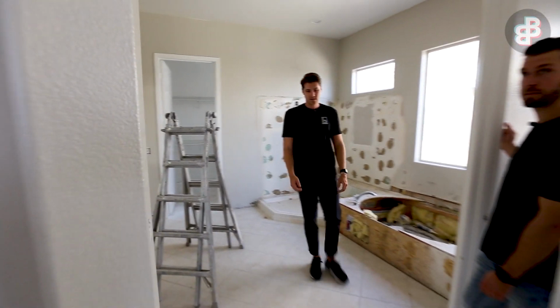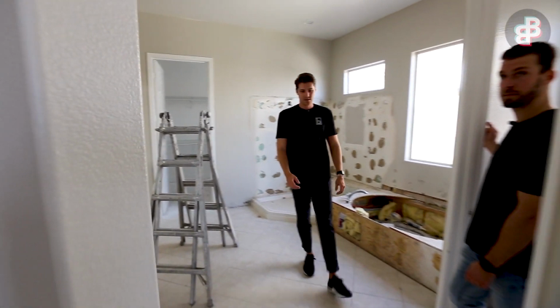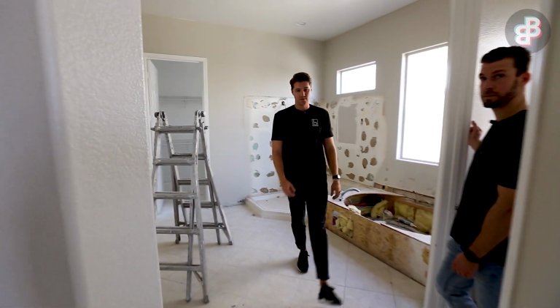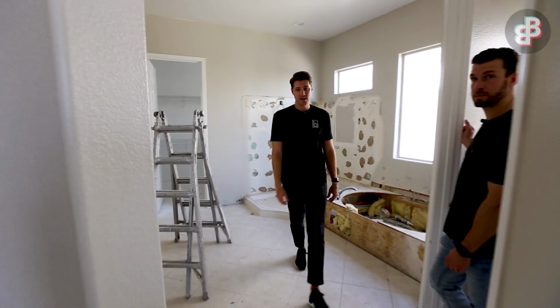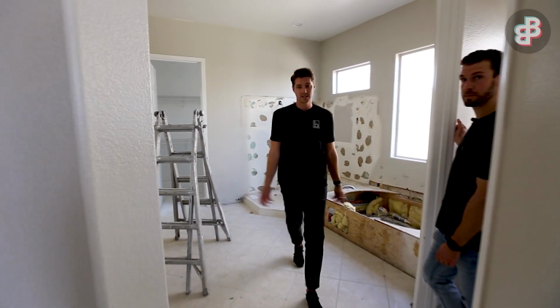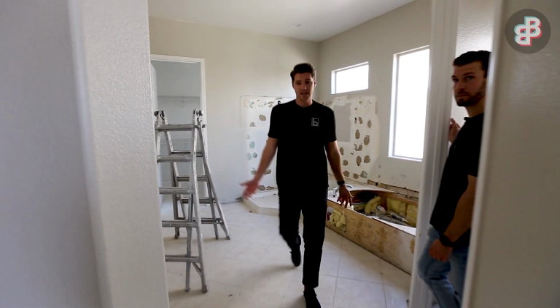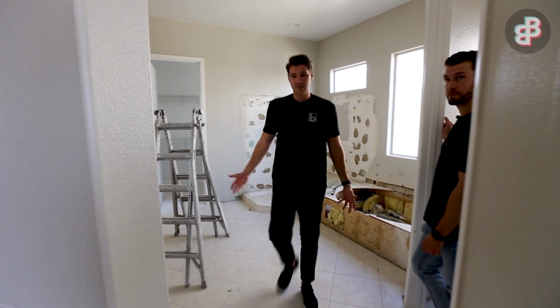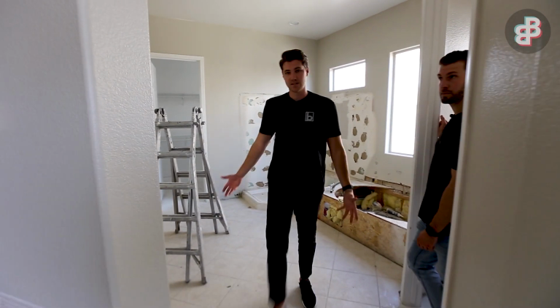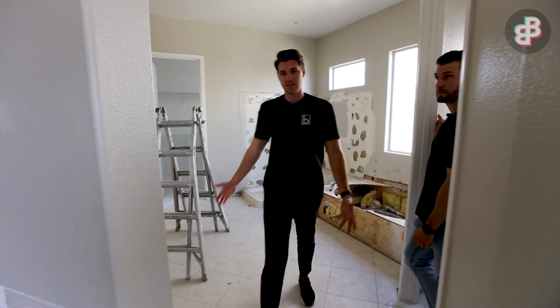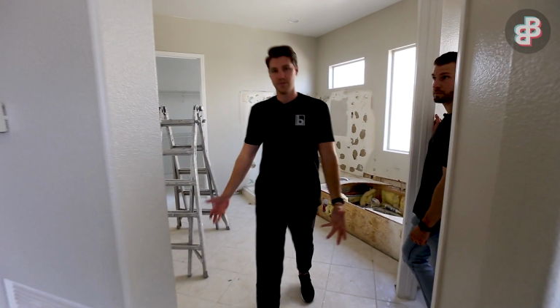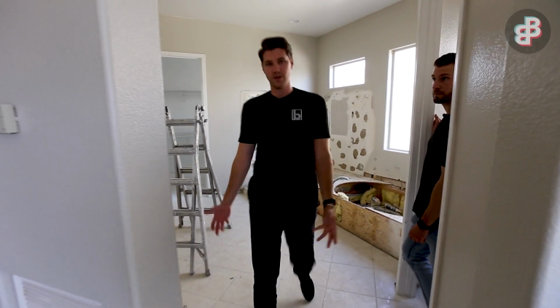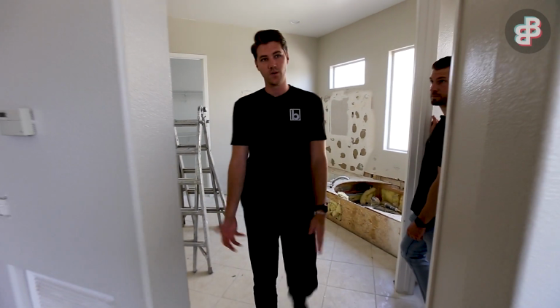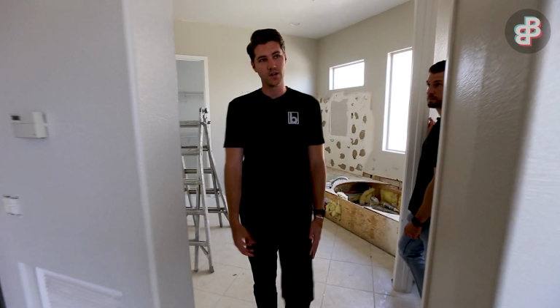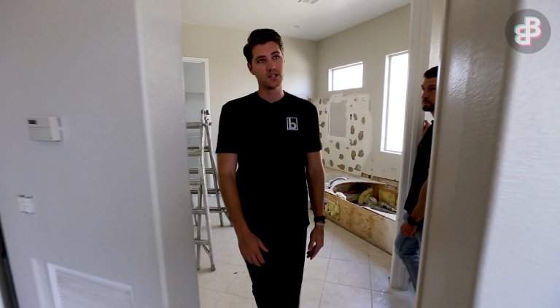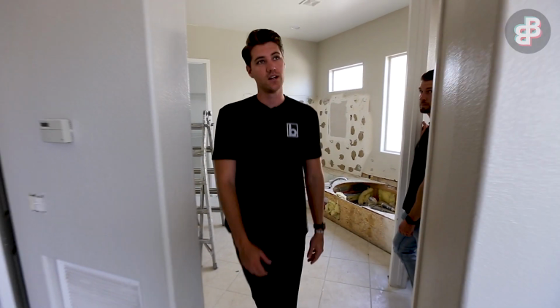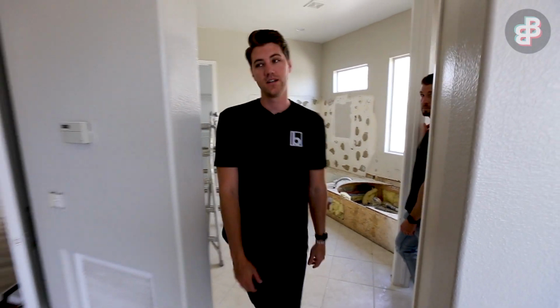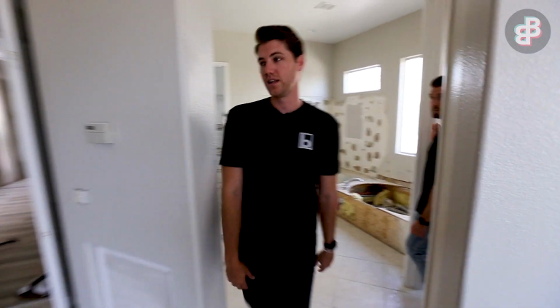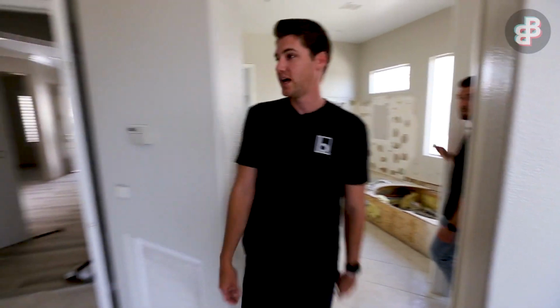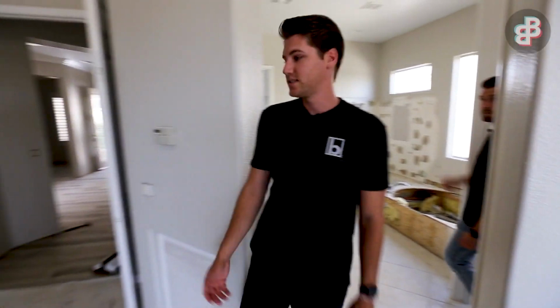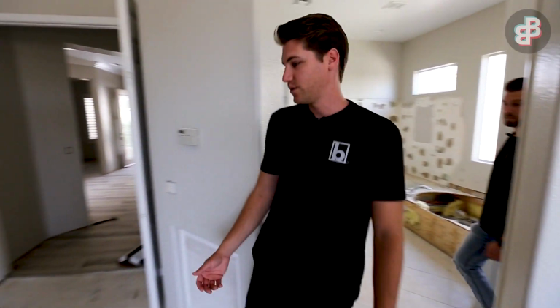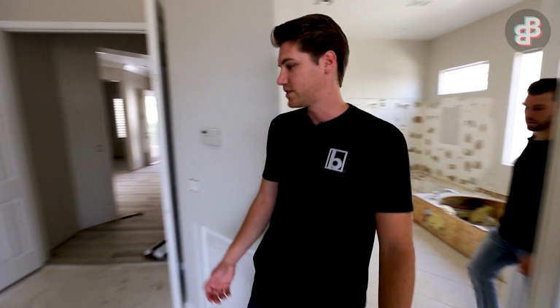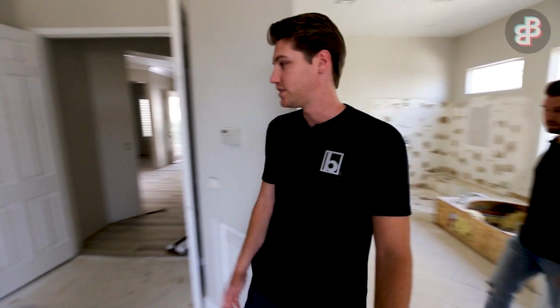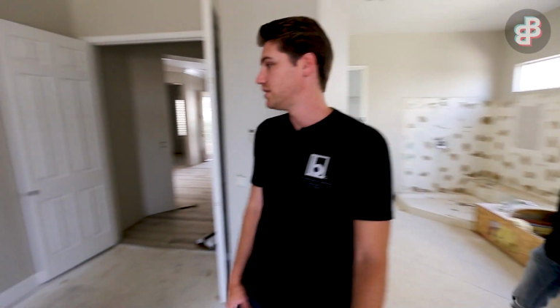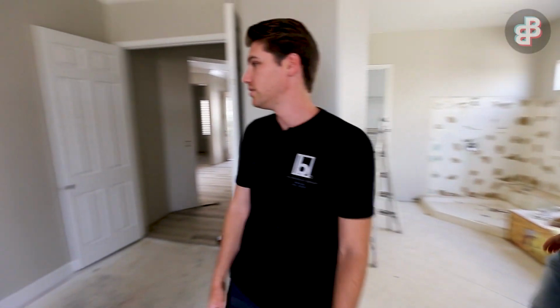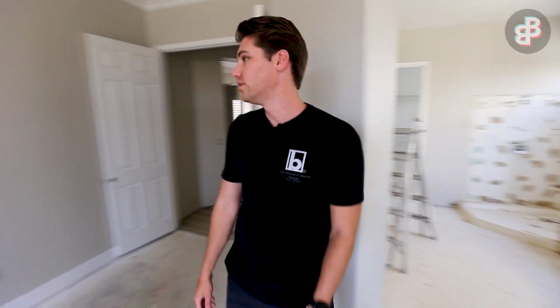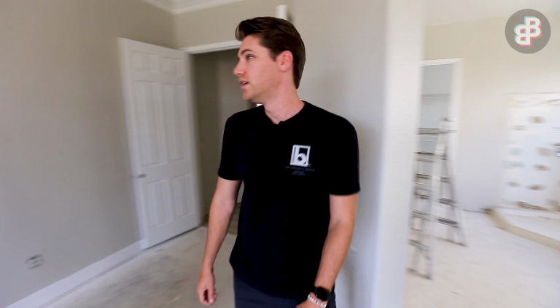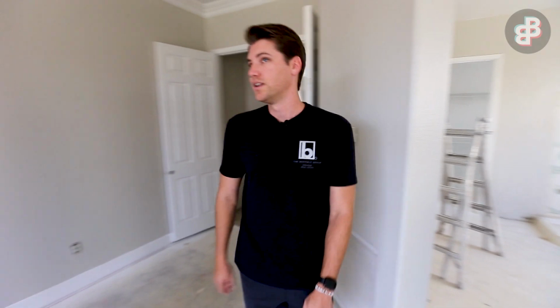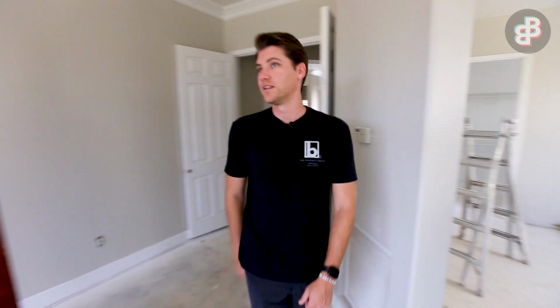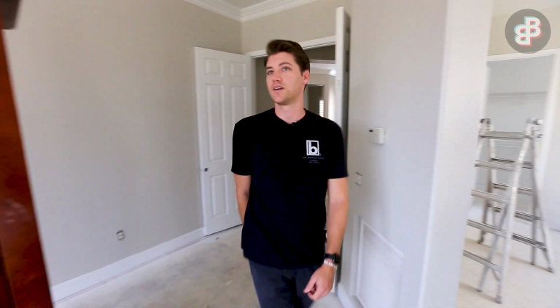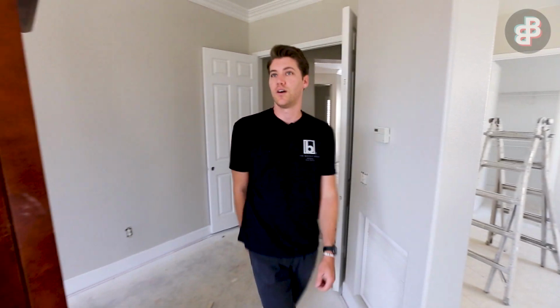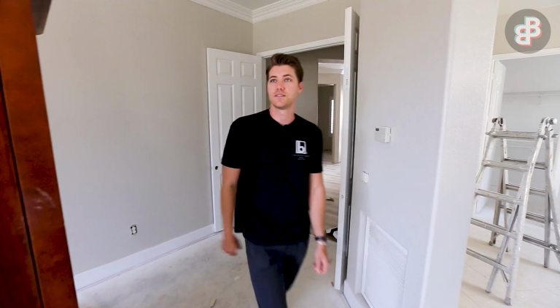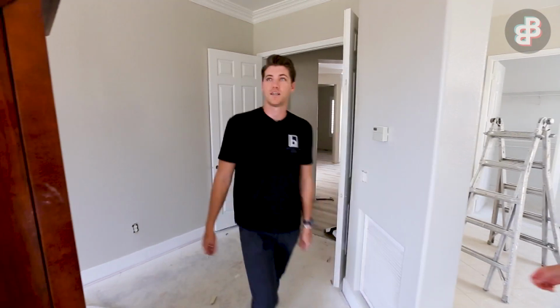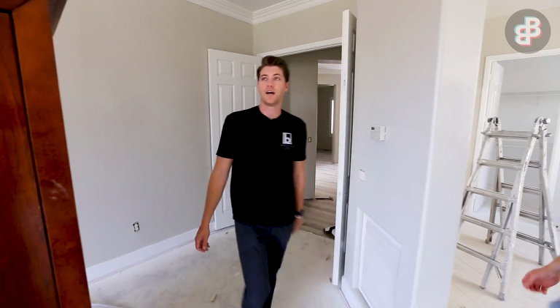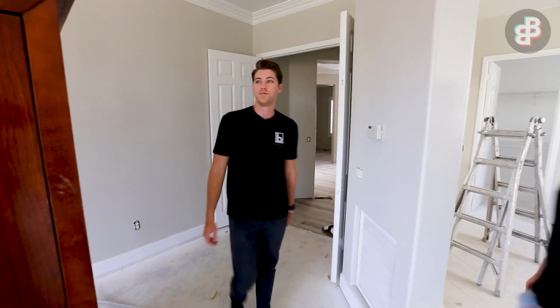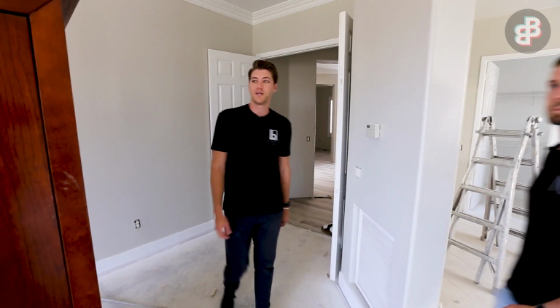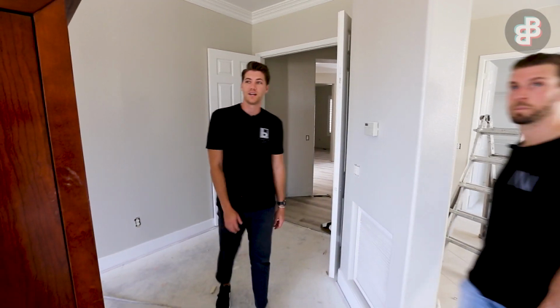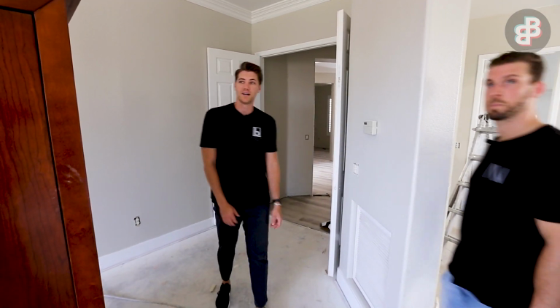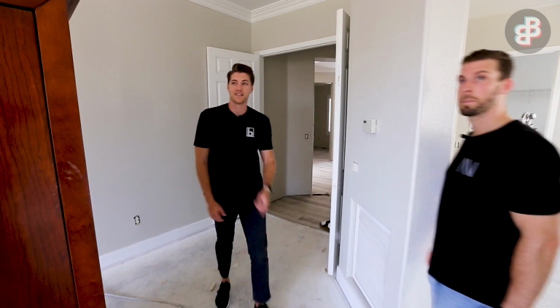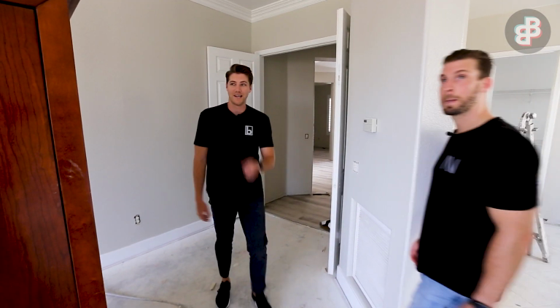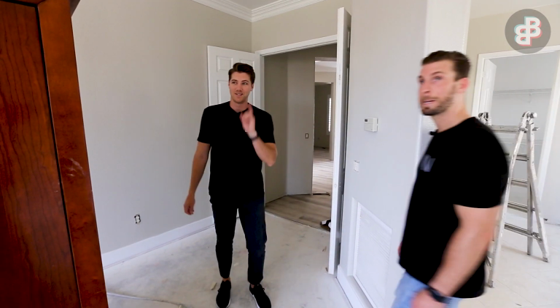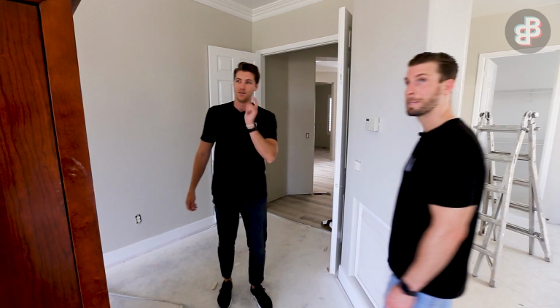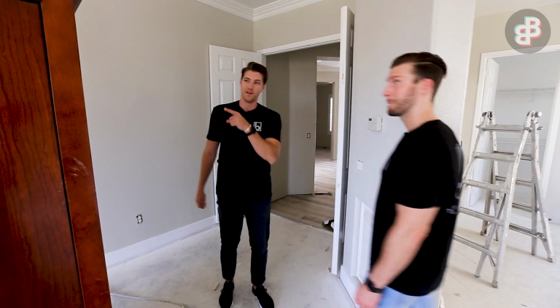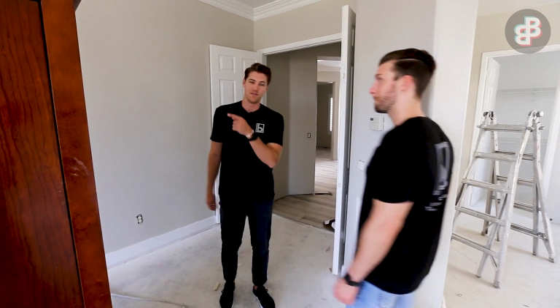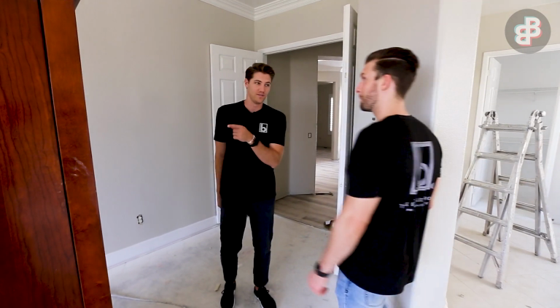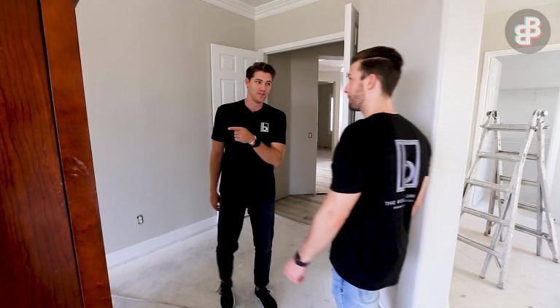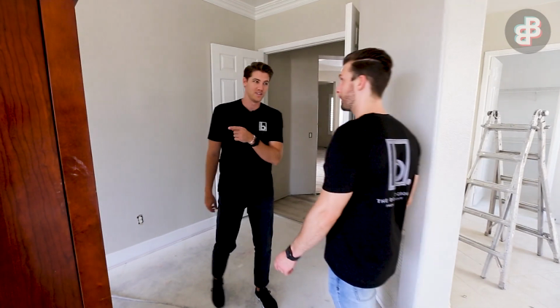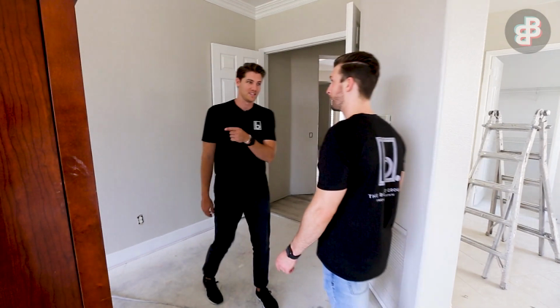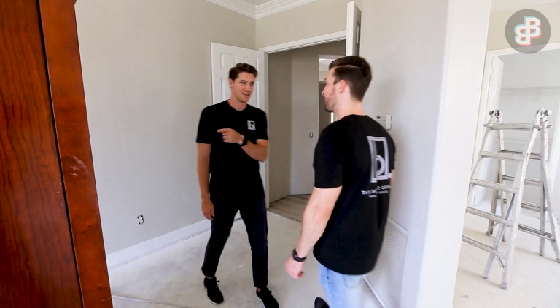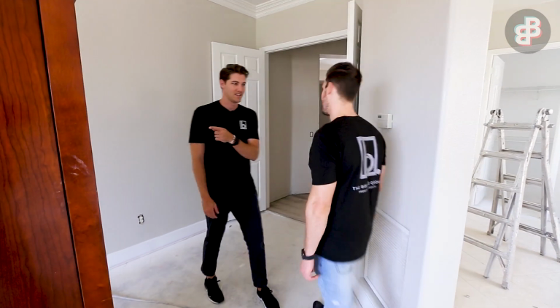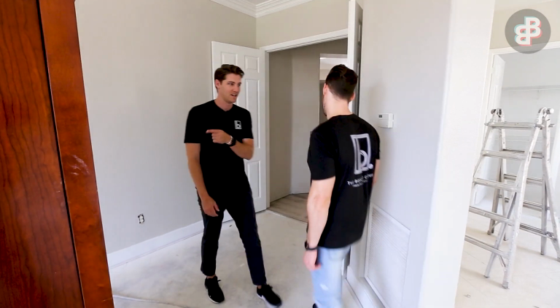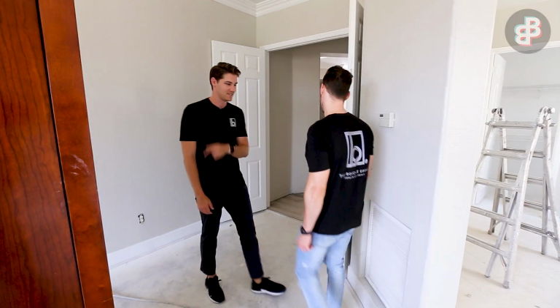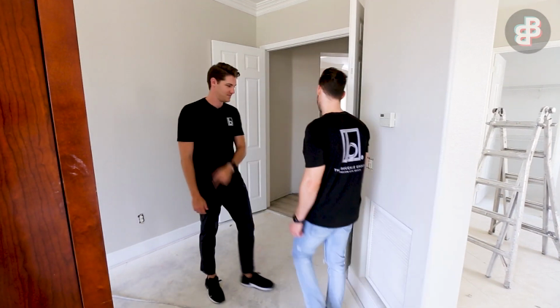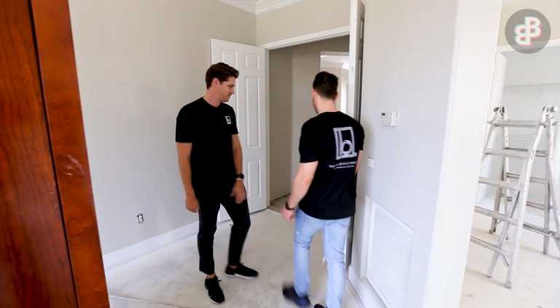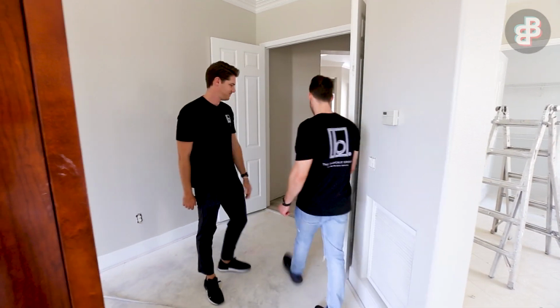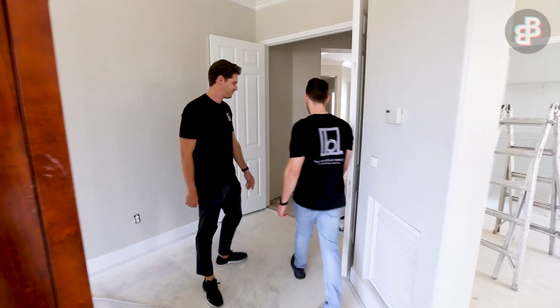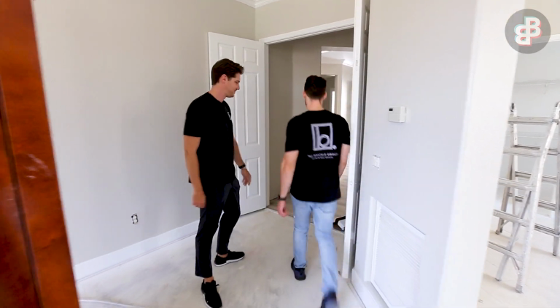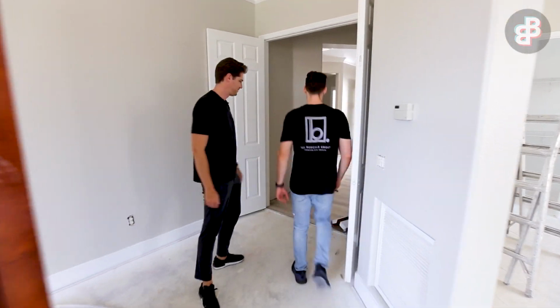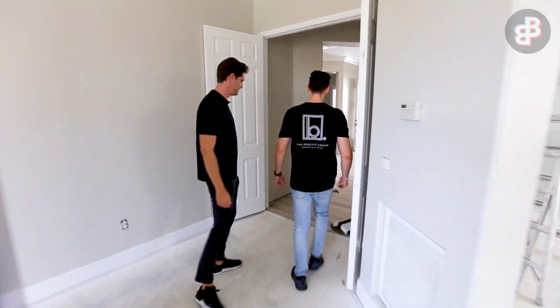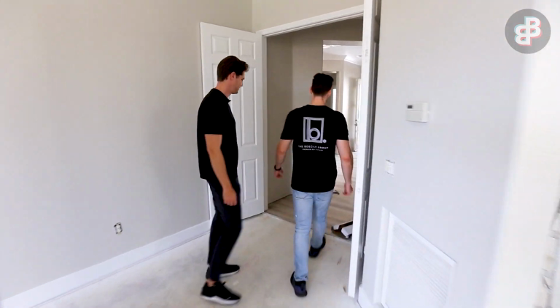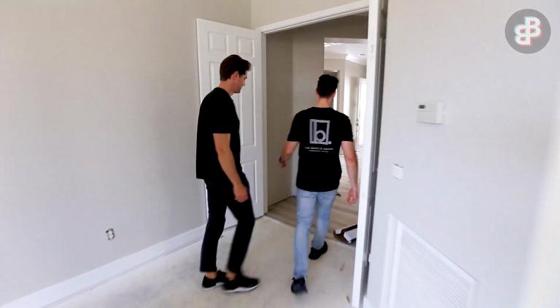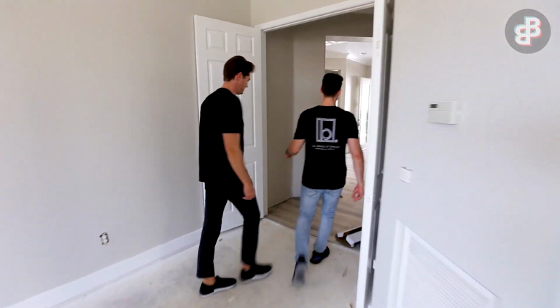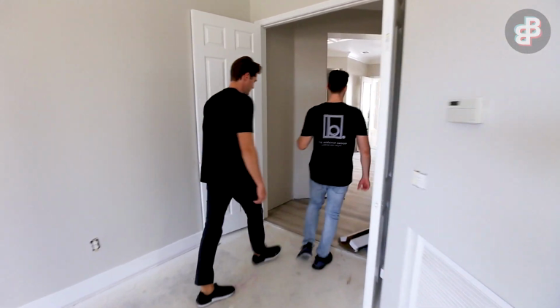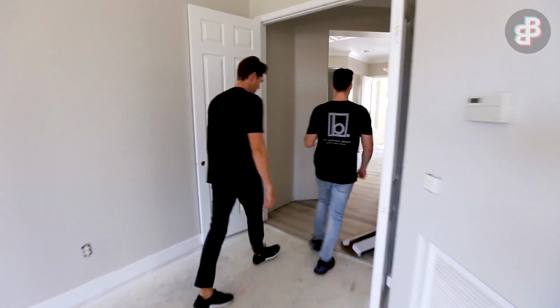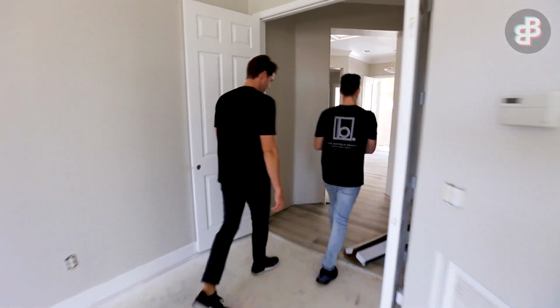The rest of the house is still being worked on — lots of work to do. Let's go outside because I do love the view that this house has.